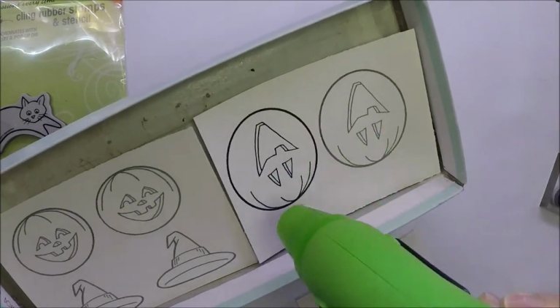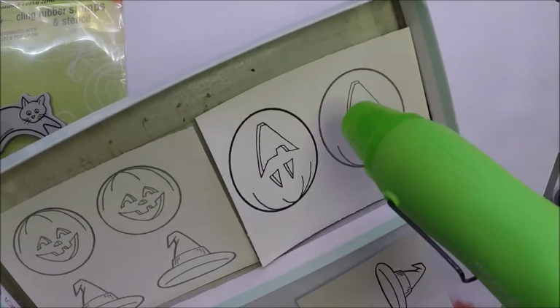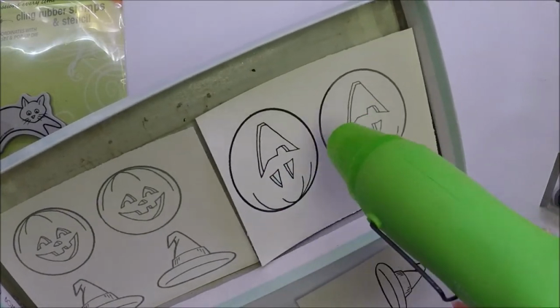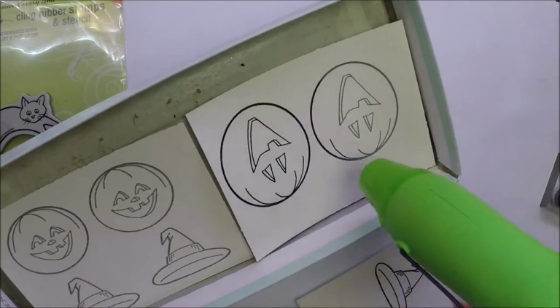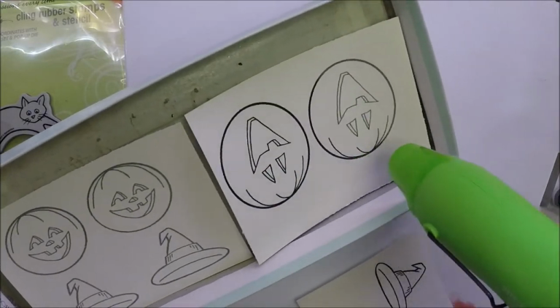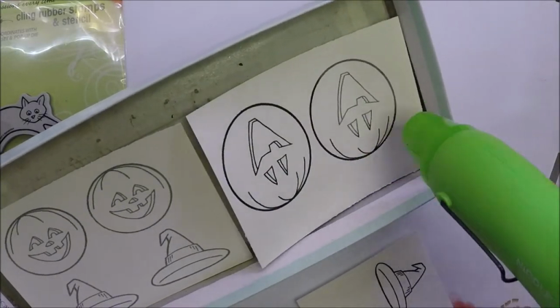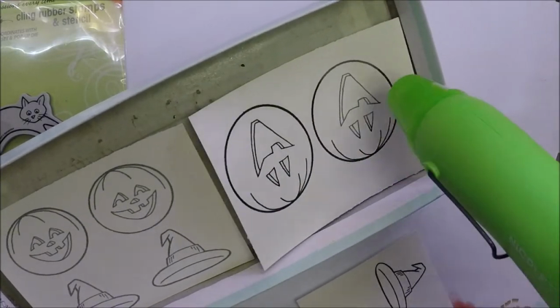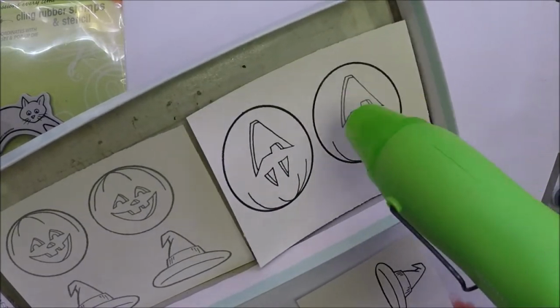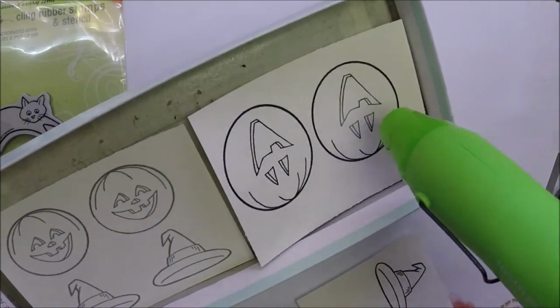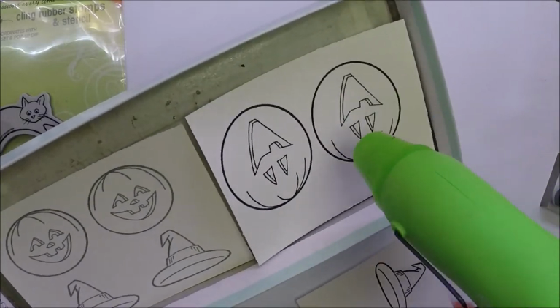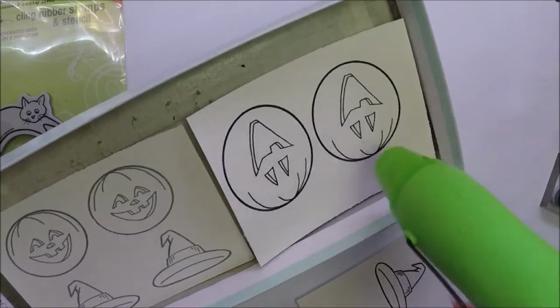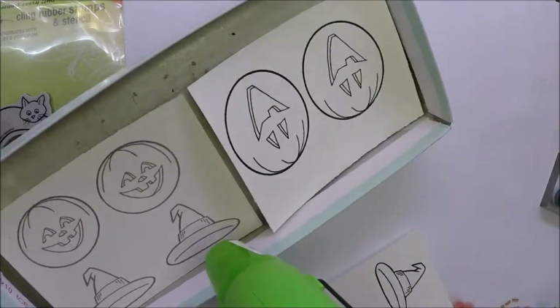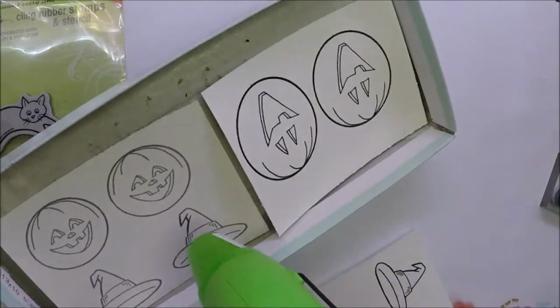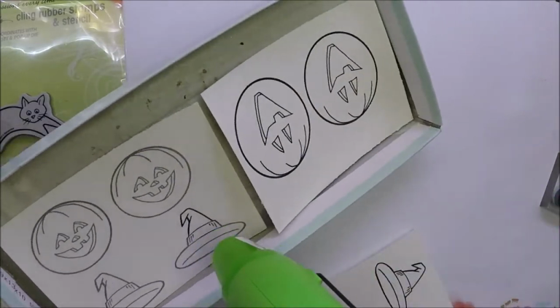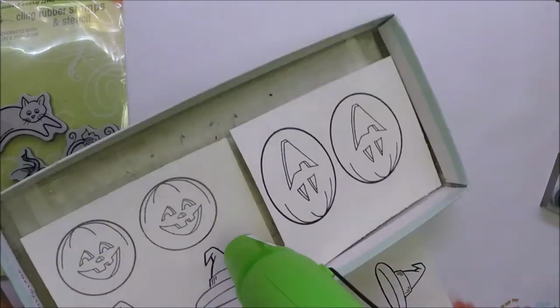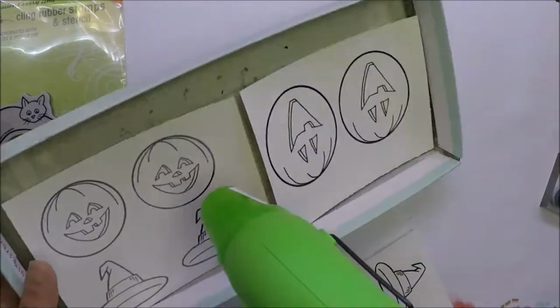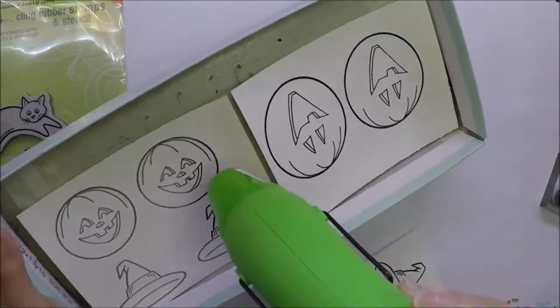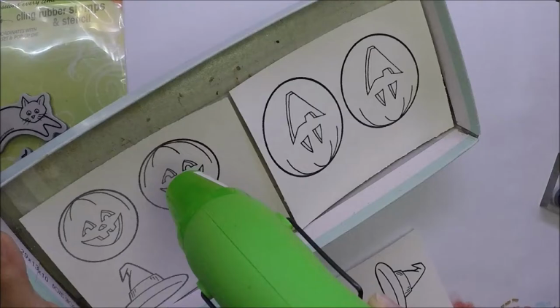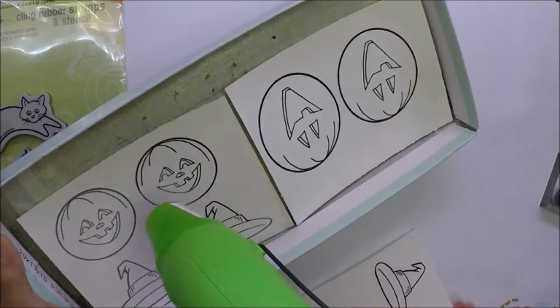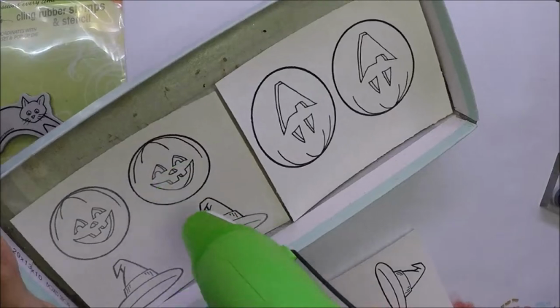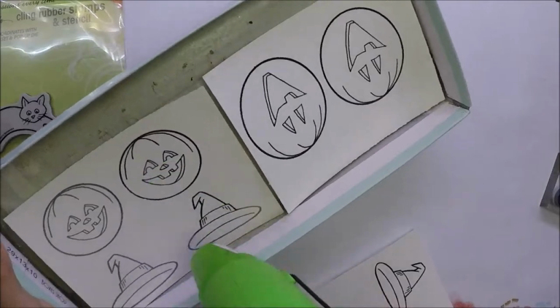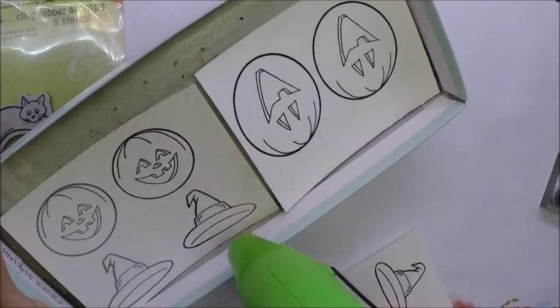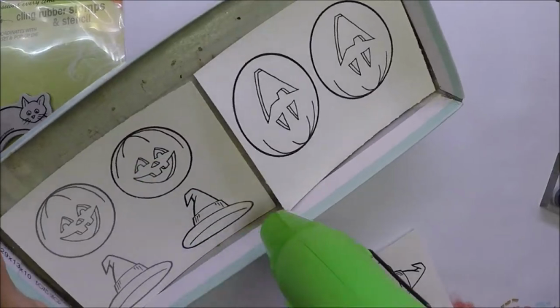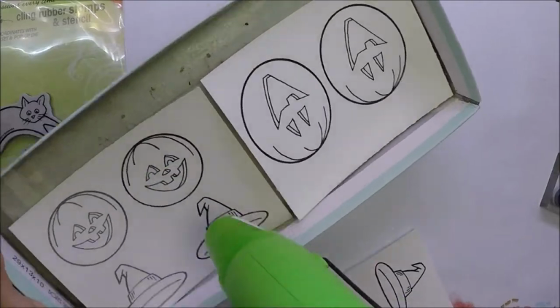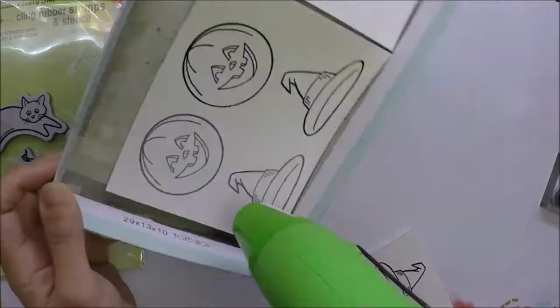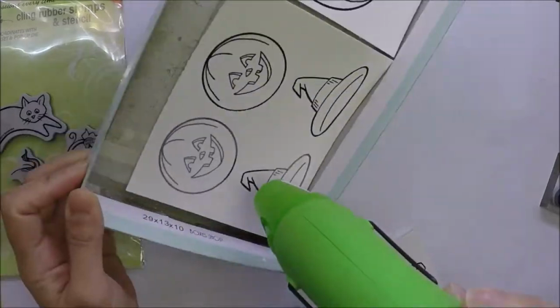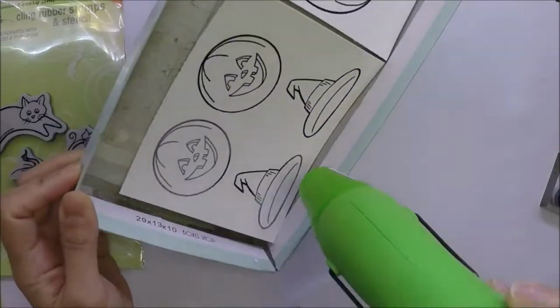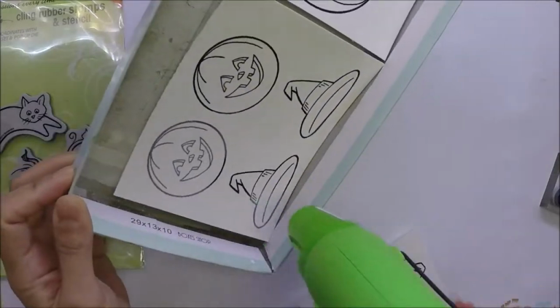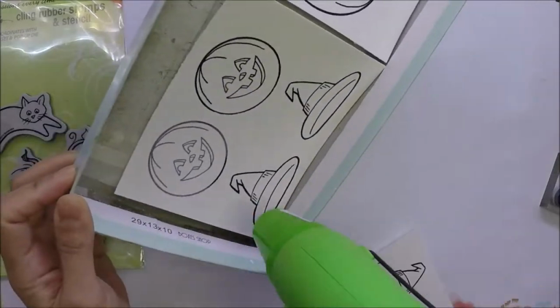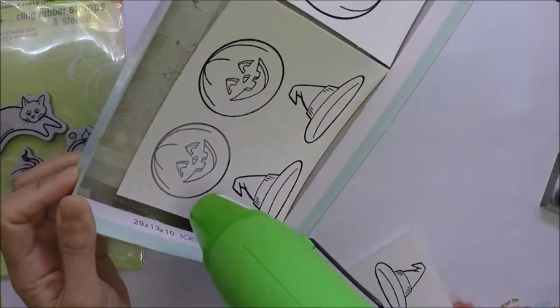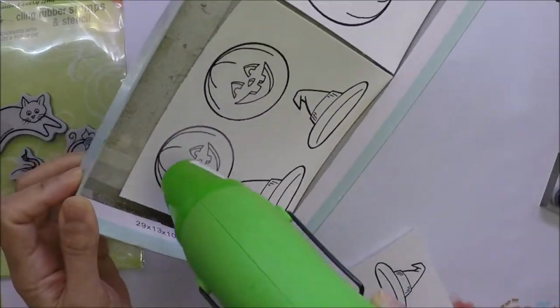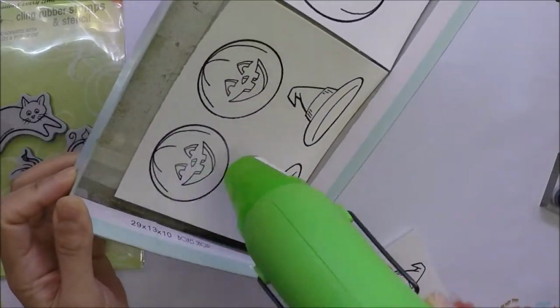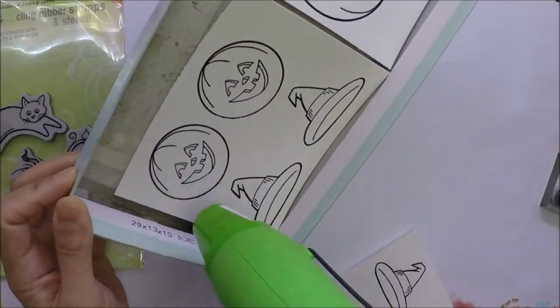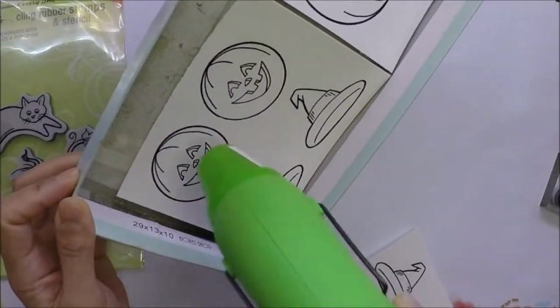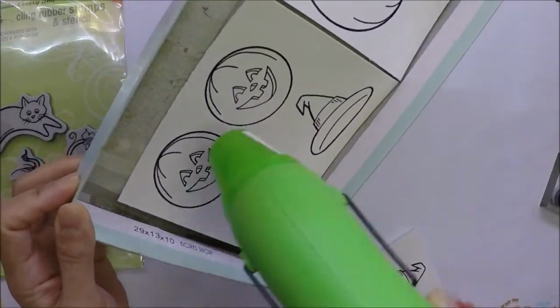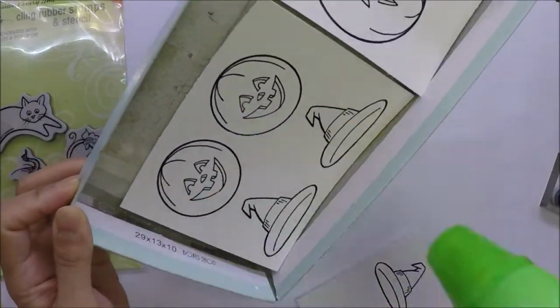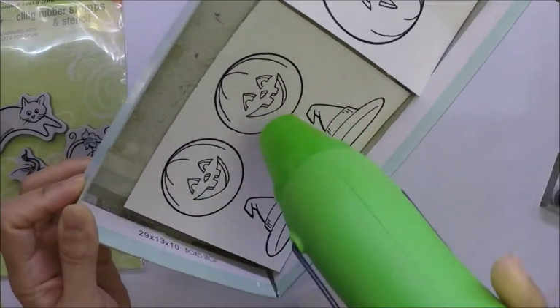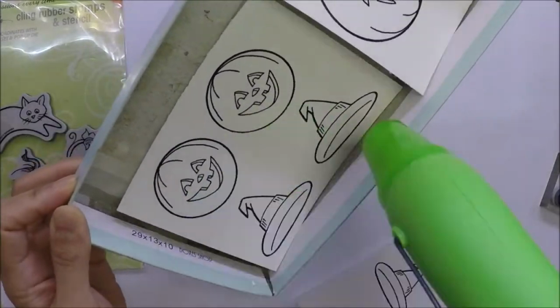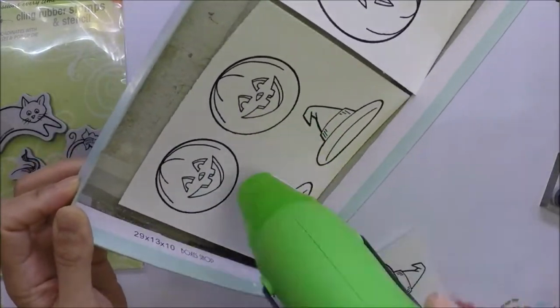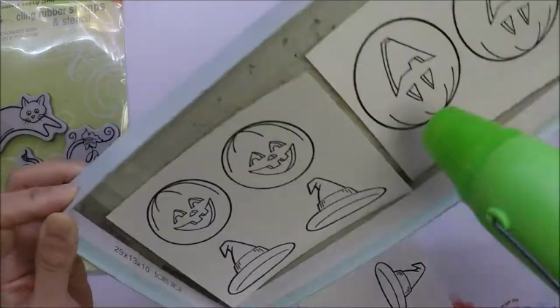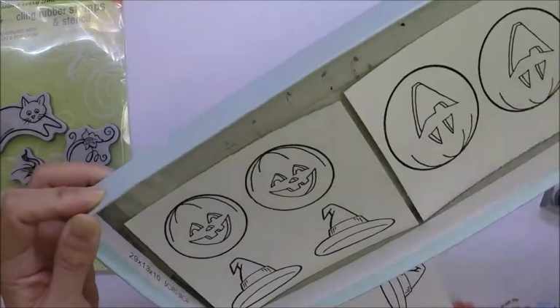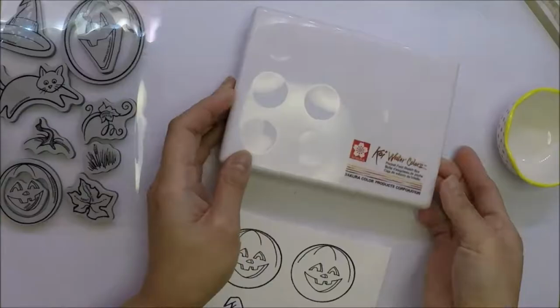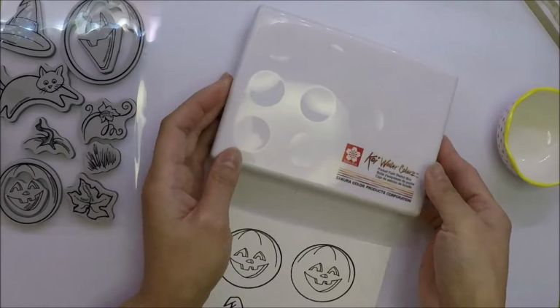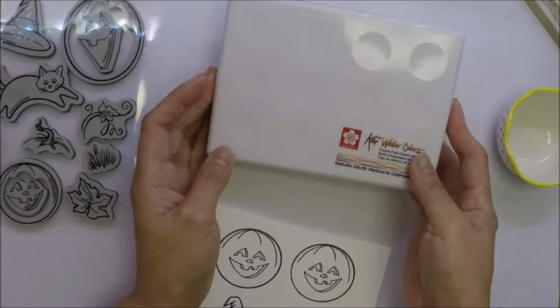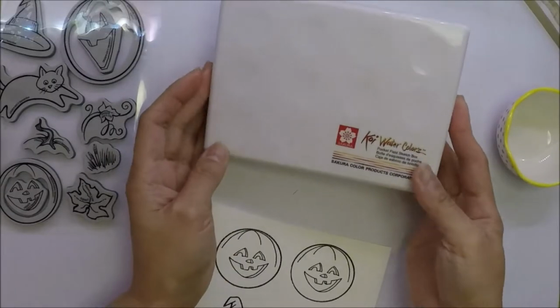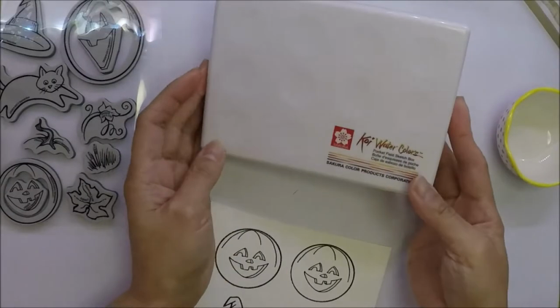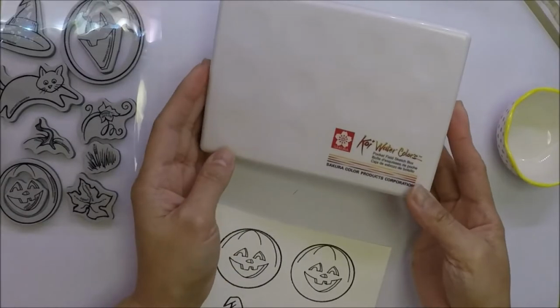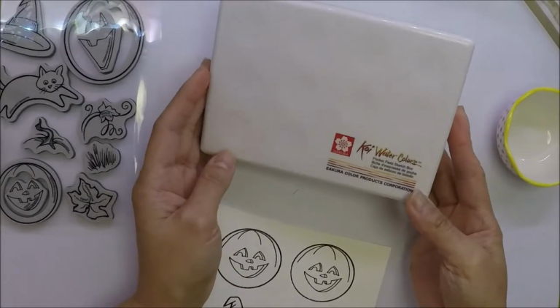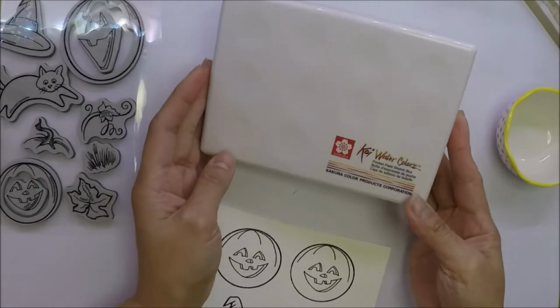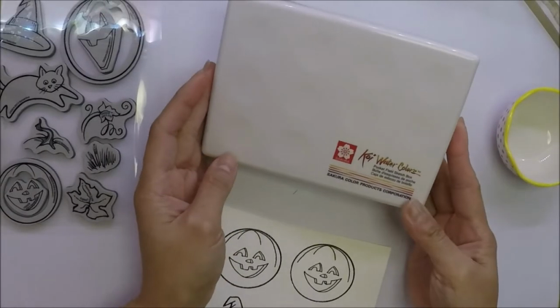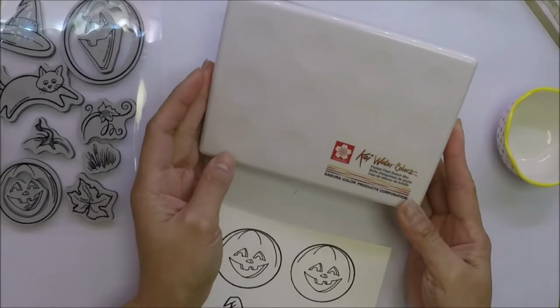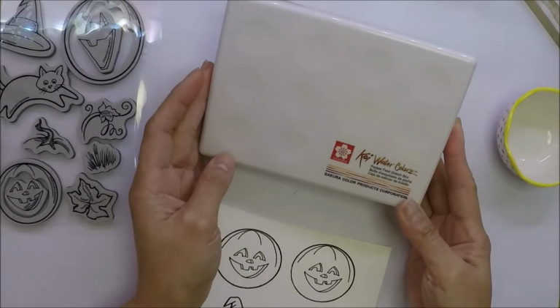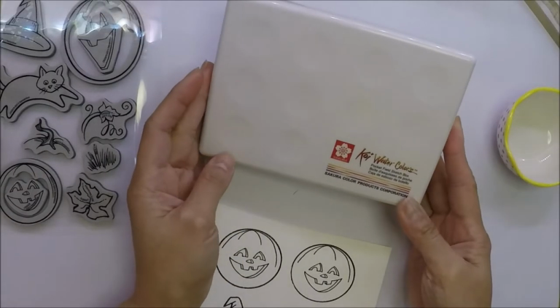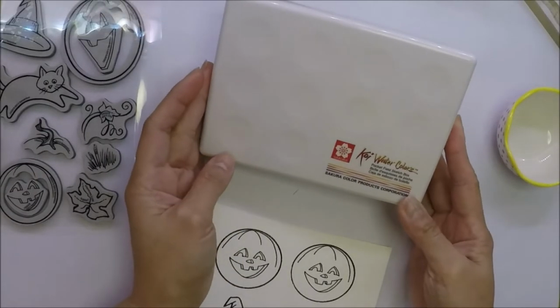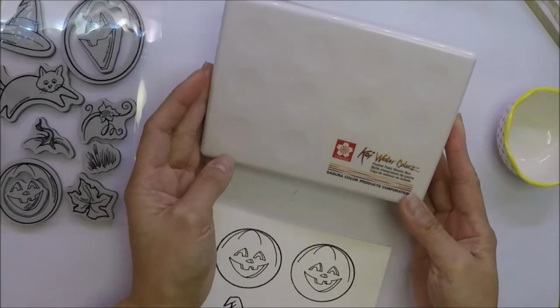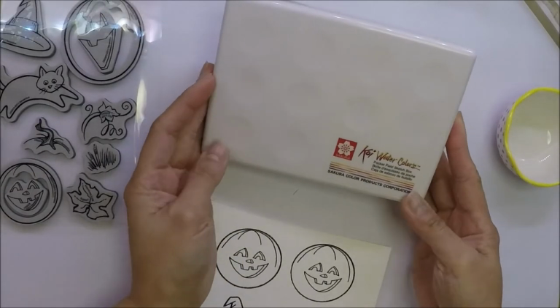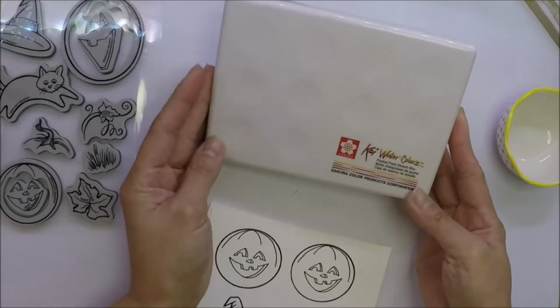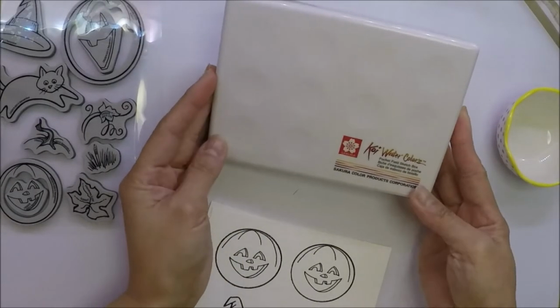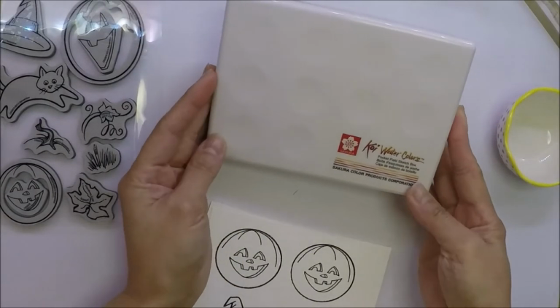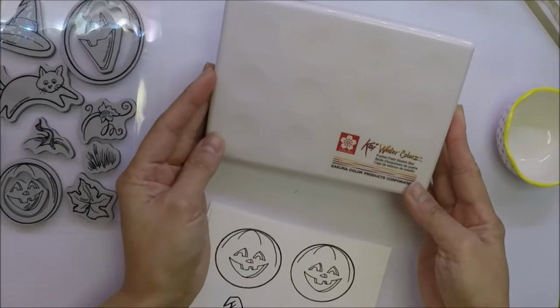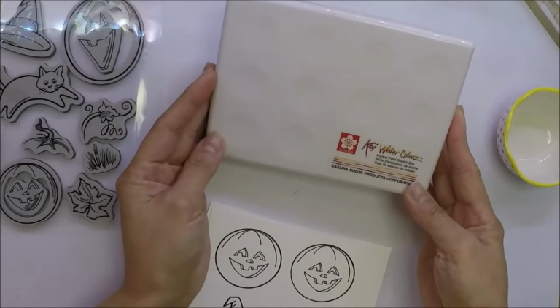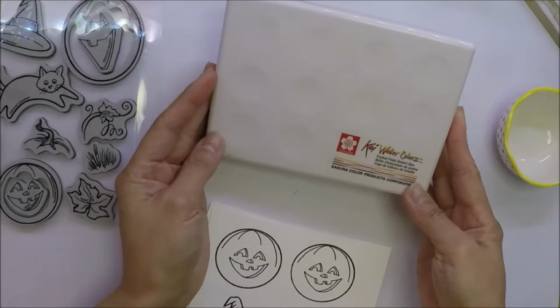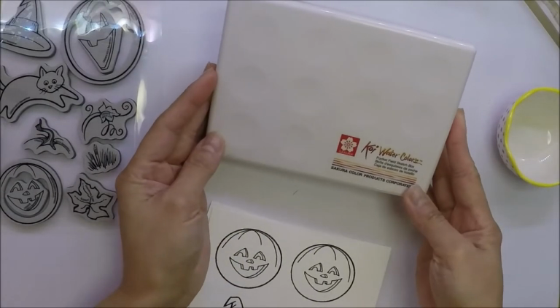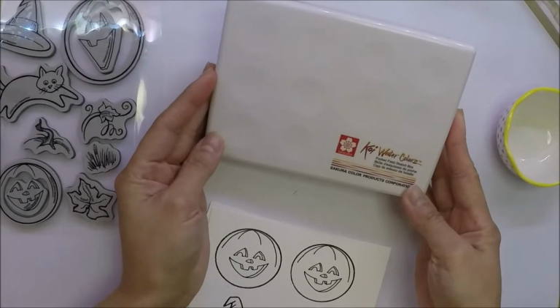I used my Koi watercolors to color my images. I did very simple coloring on this one.